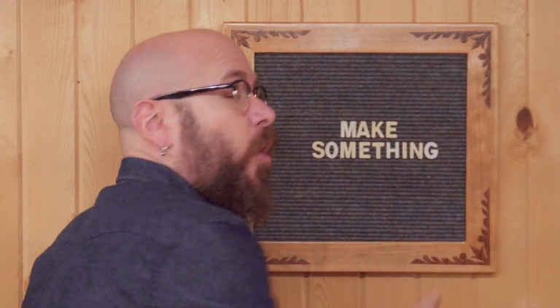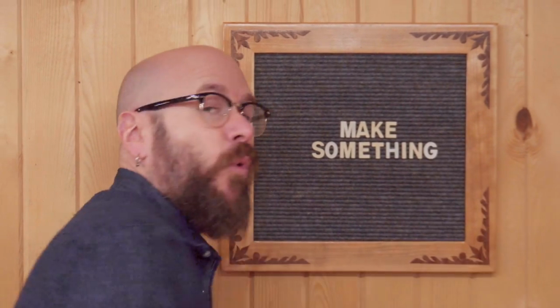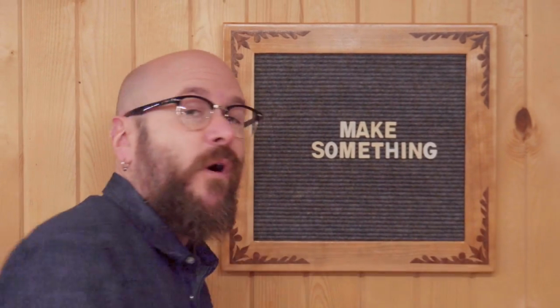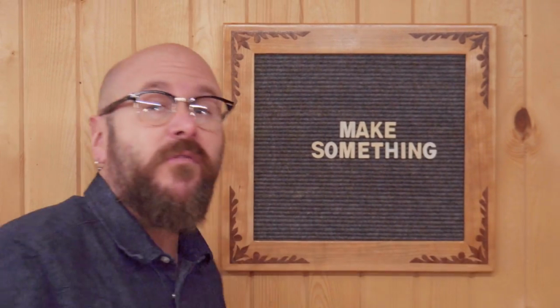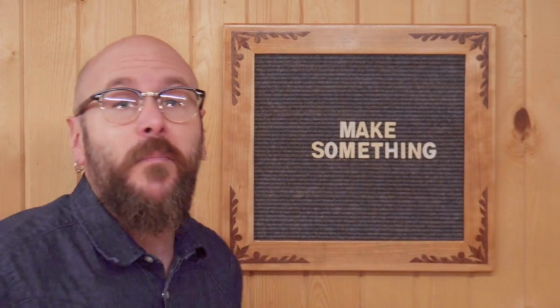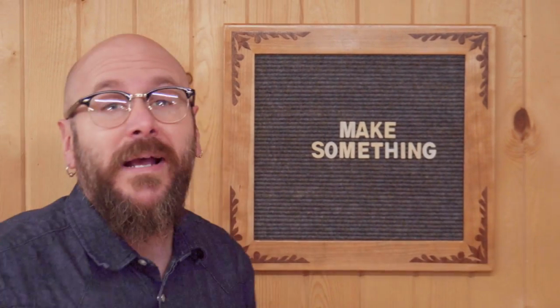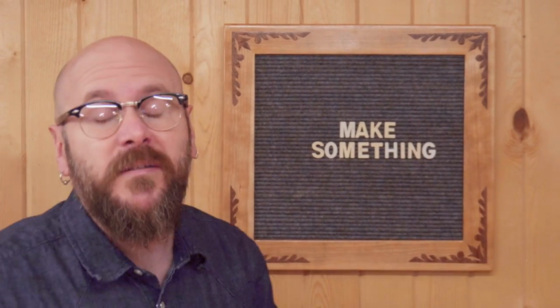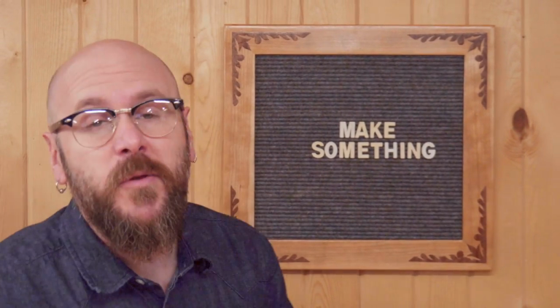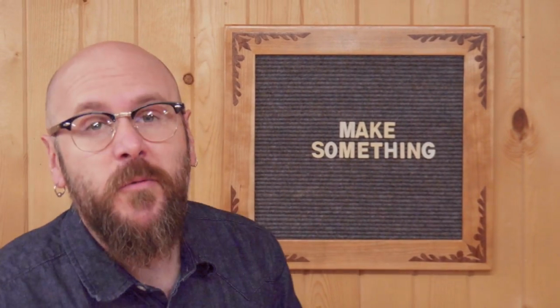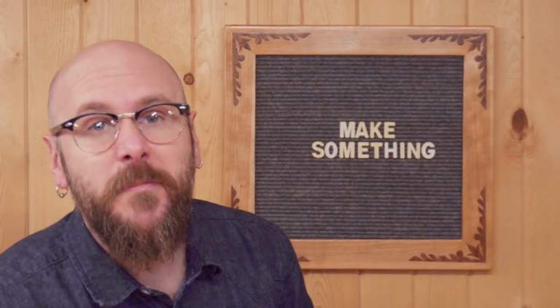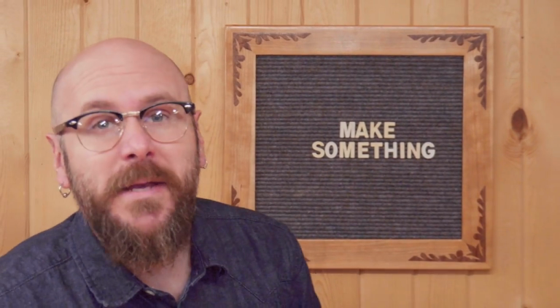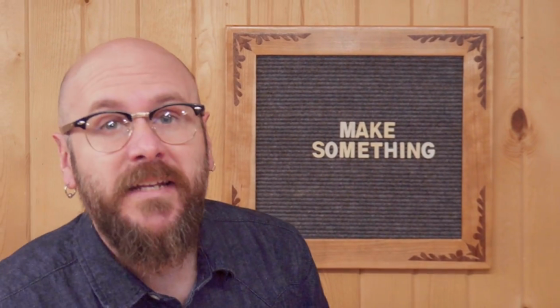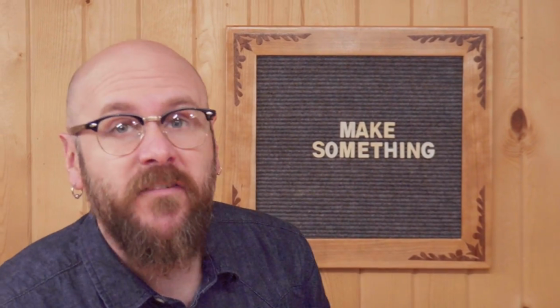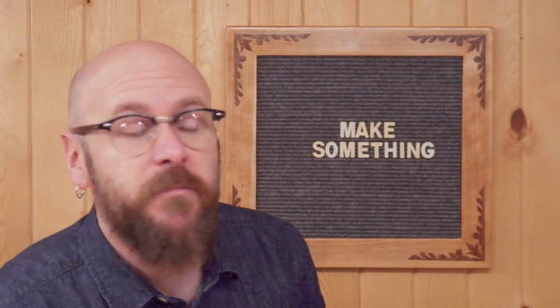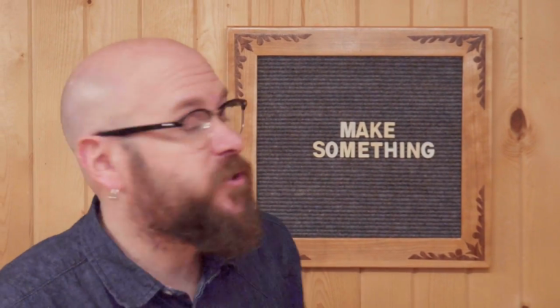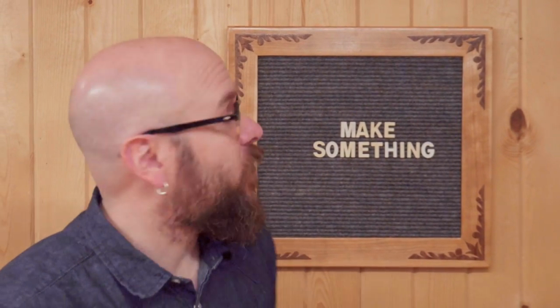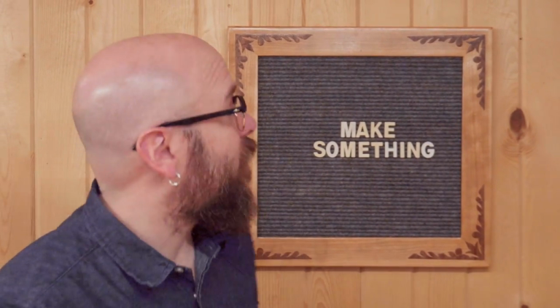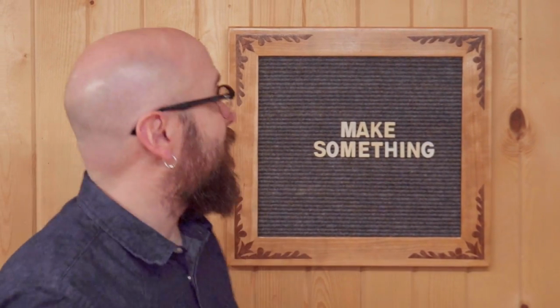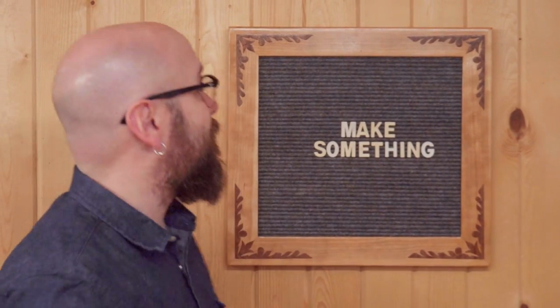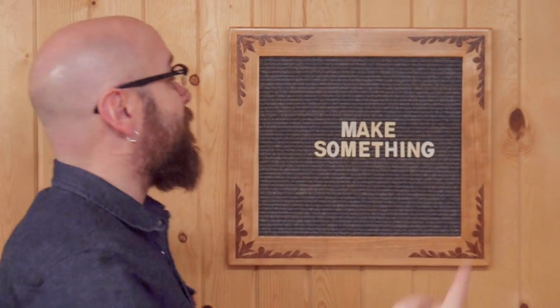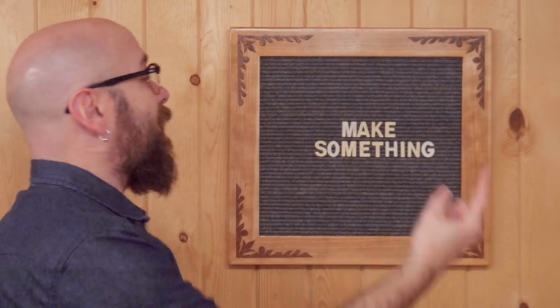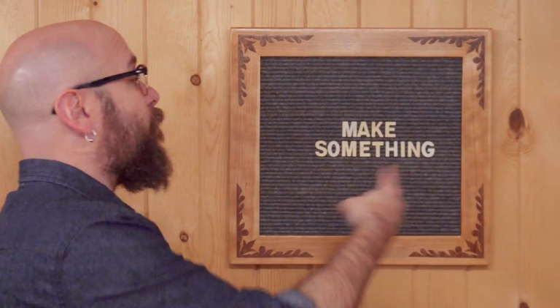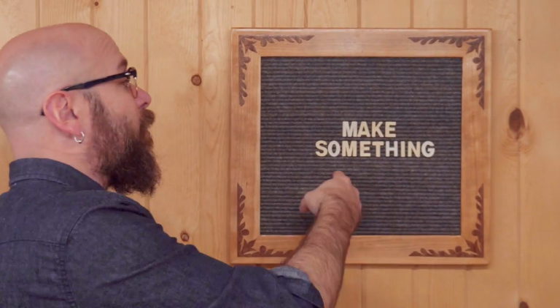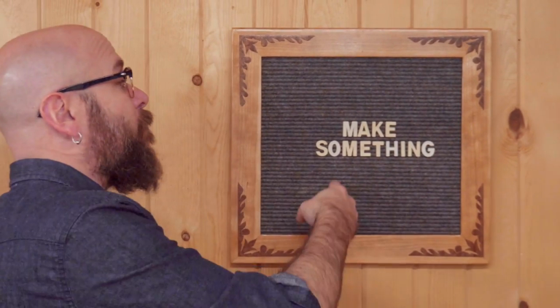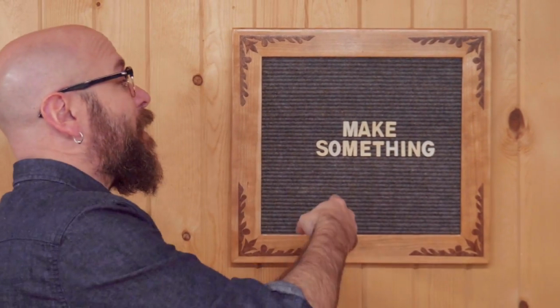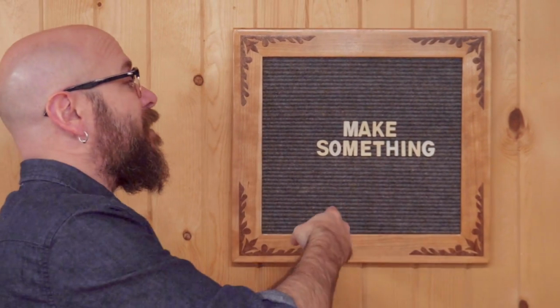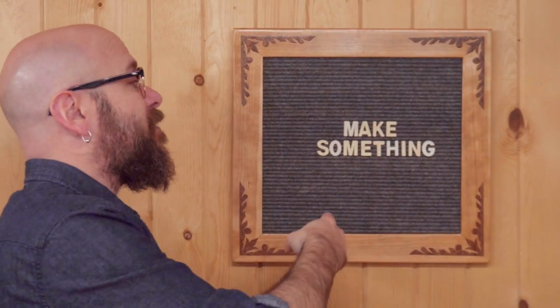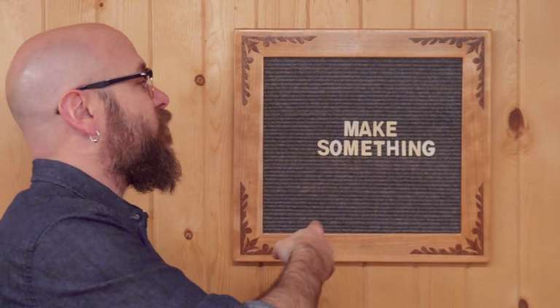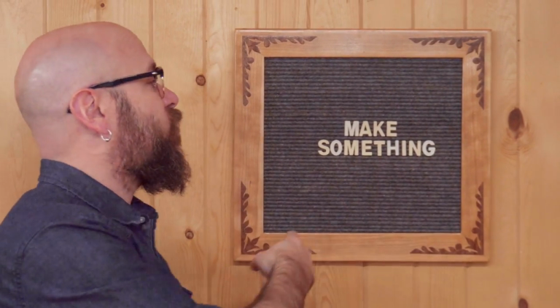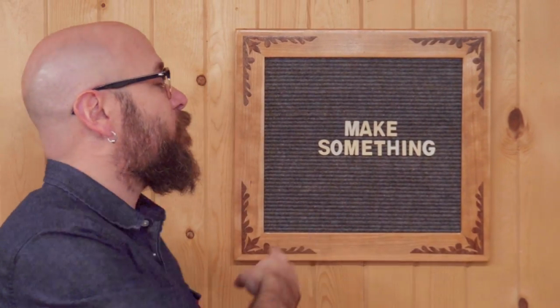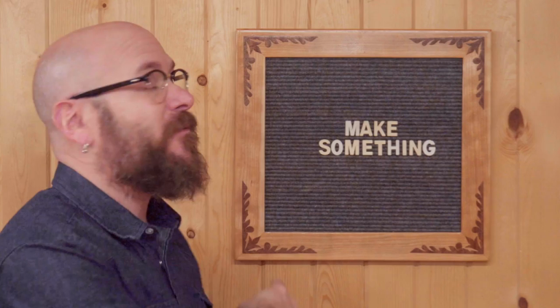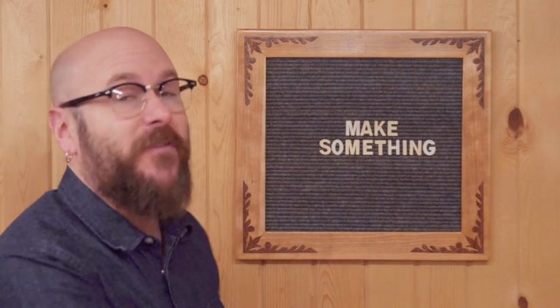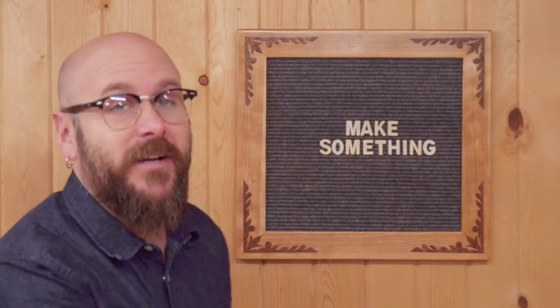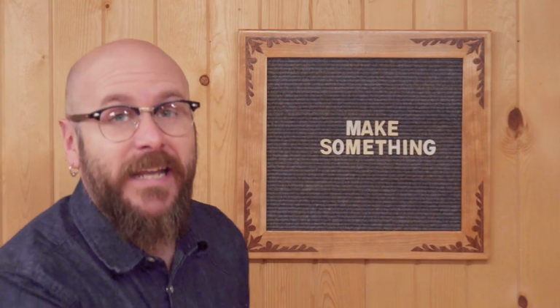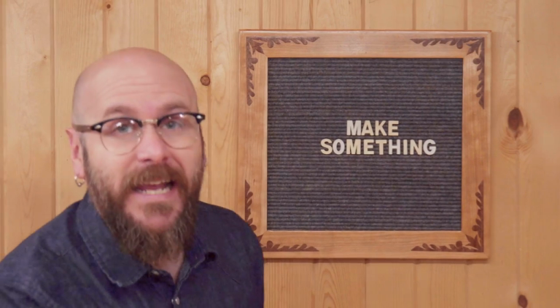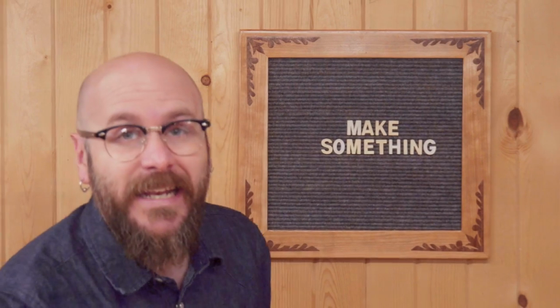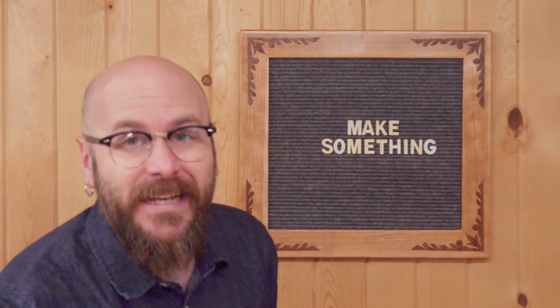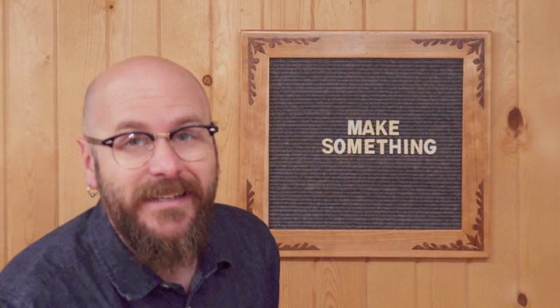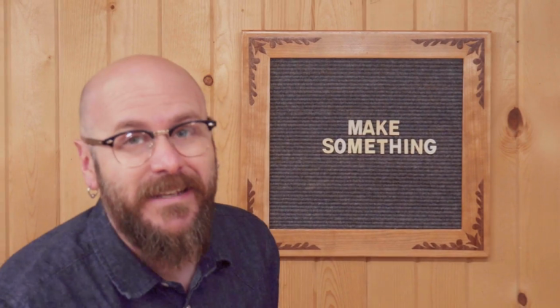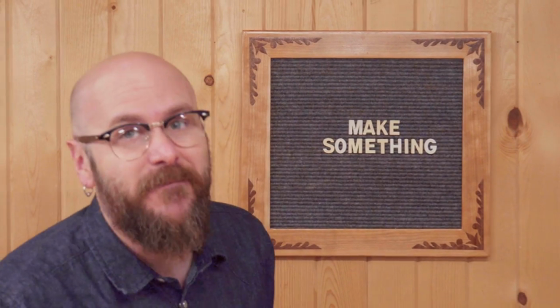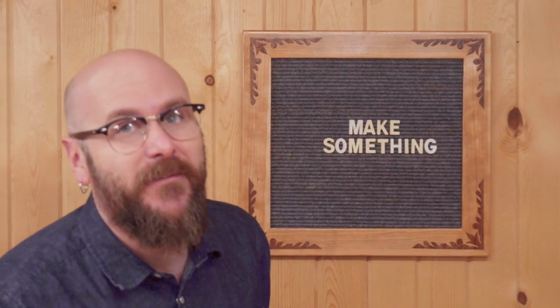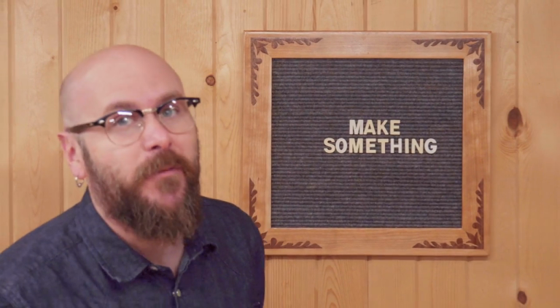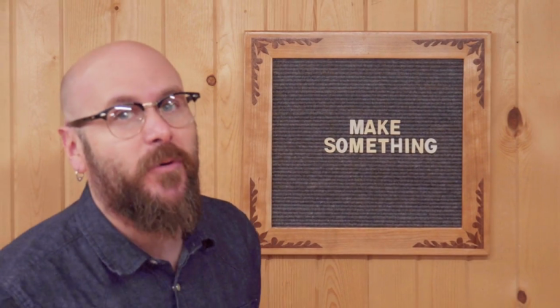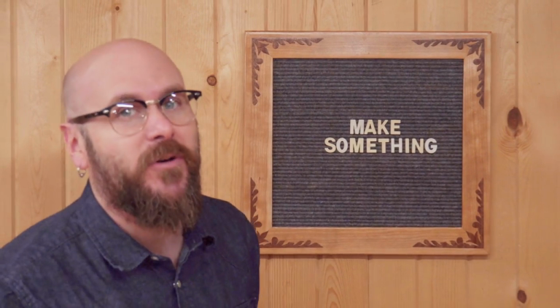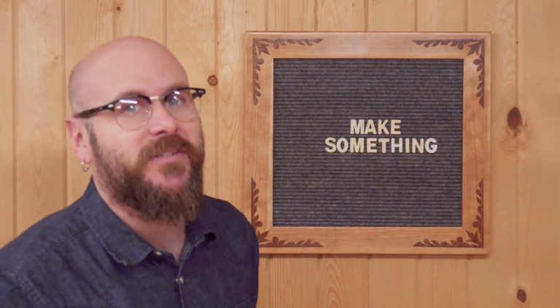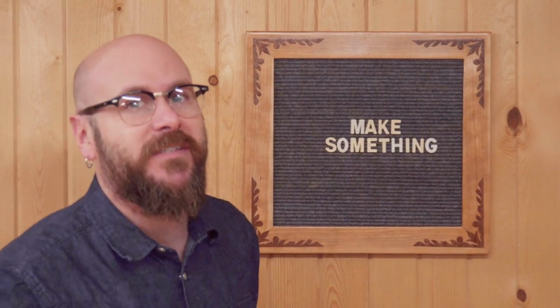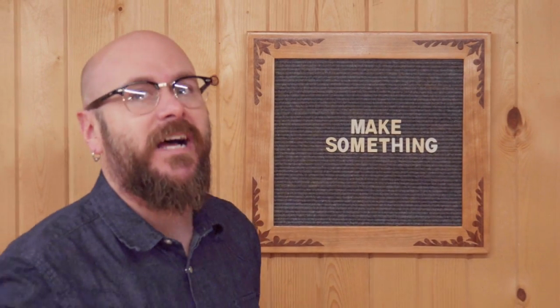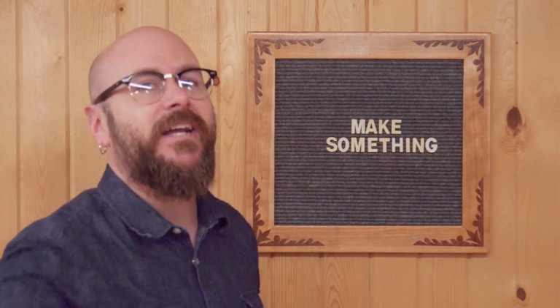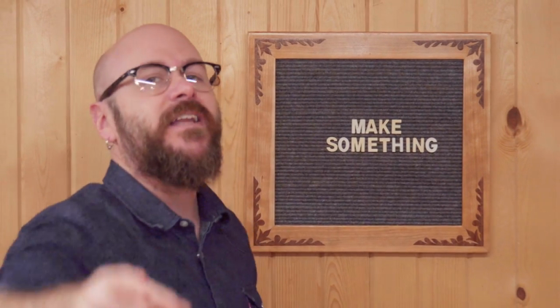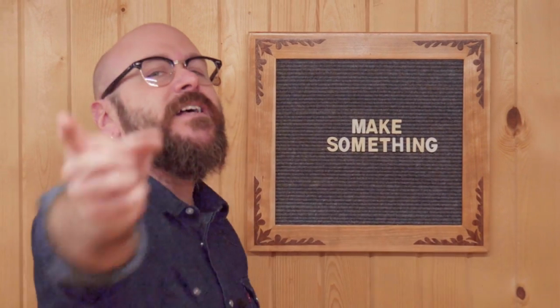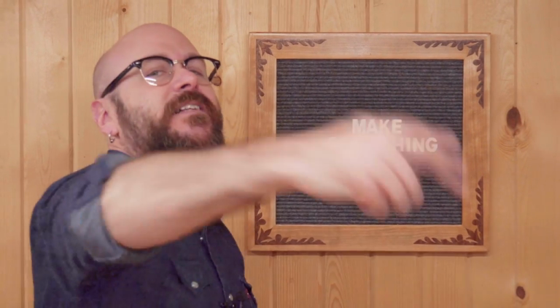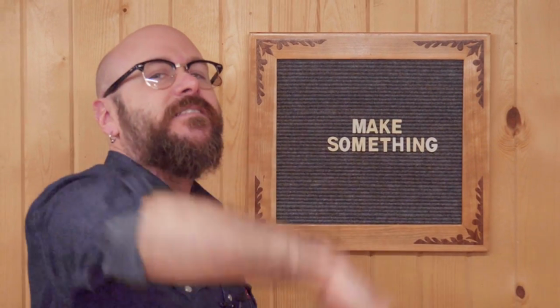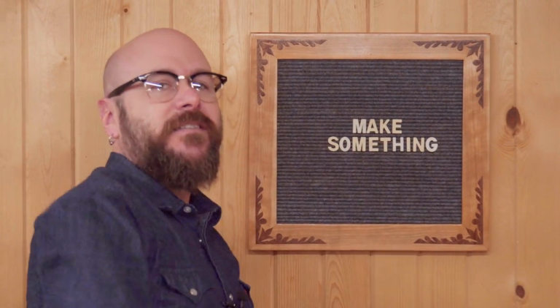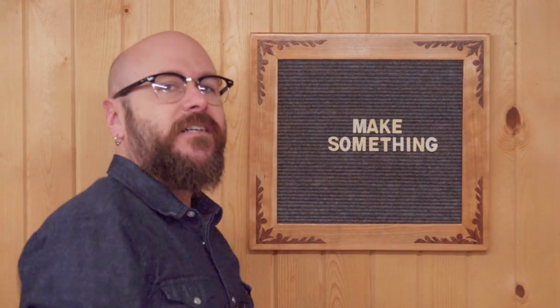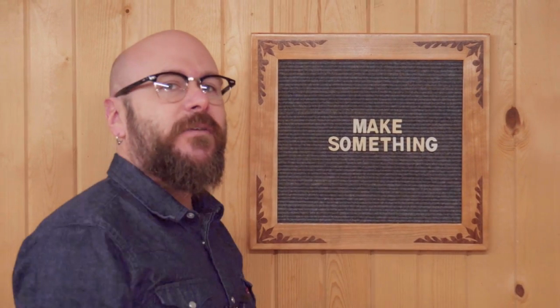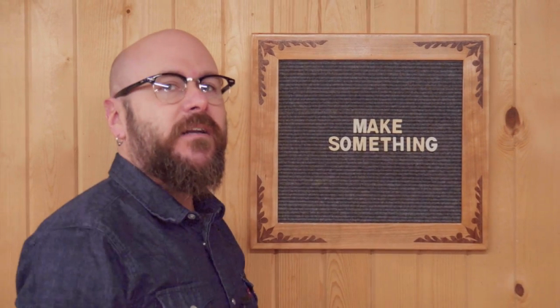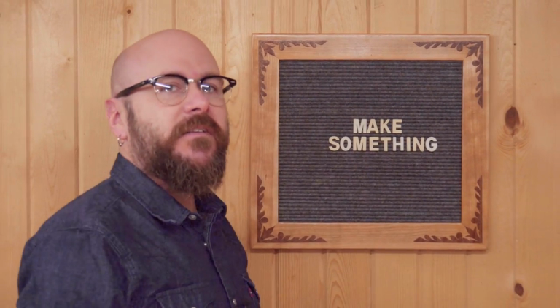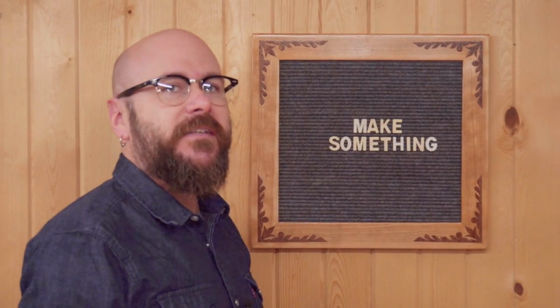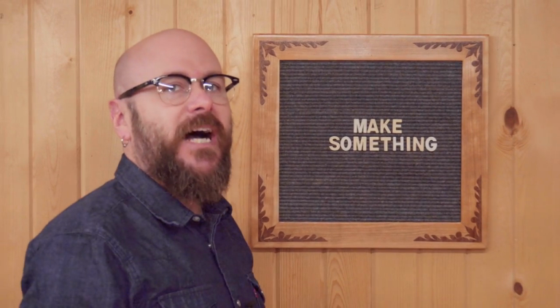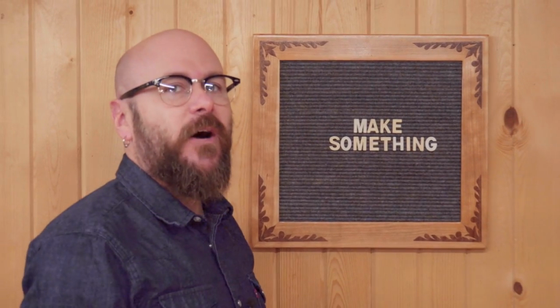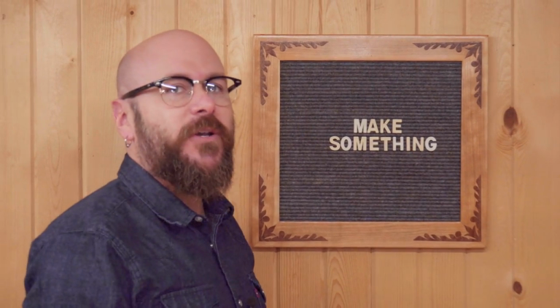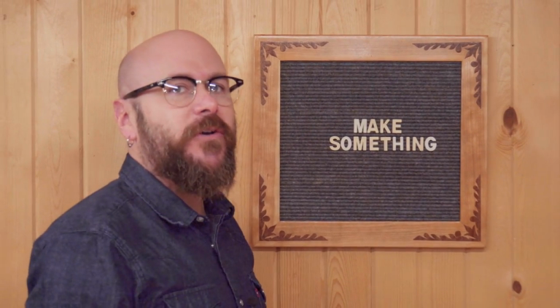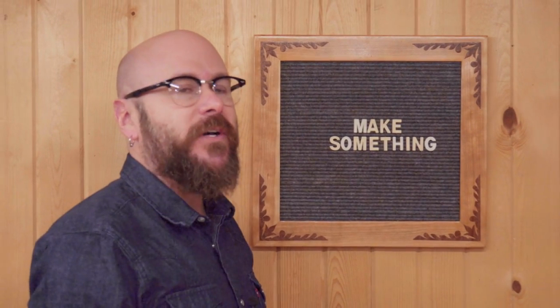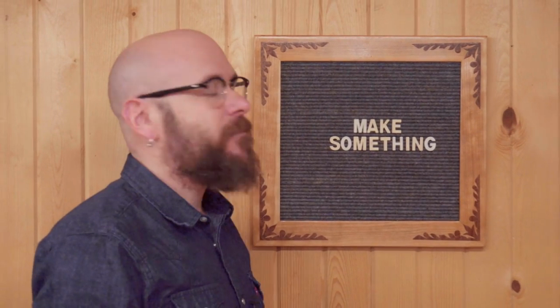Welcome to Make Something with me, David Picciuto, and today we're going to make this super fun and easy felt board sign. Stick around and see how we do it.